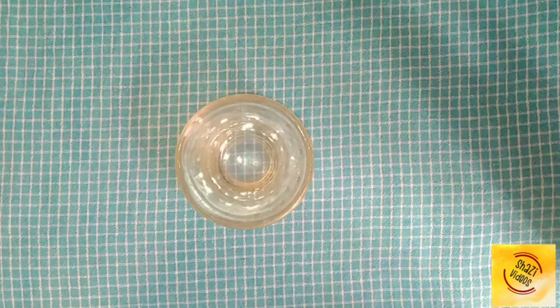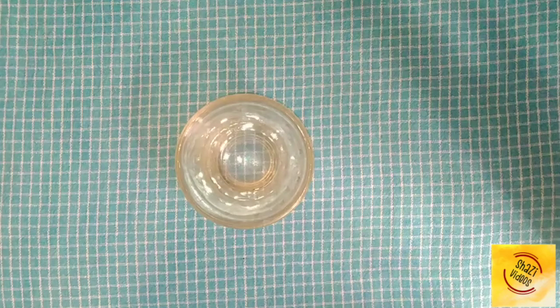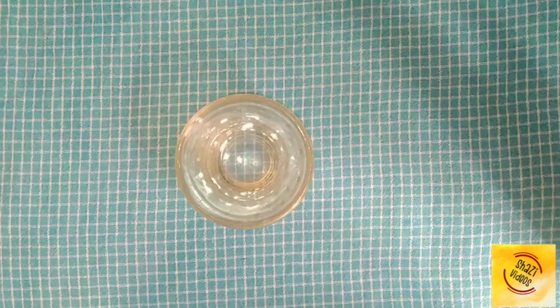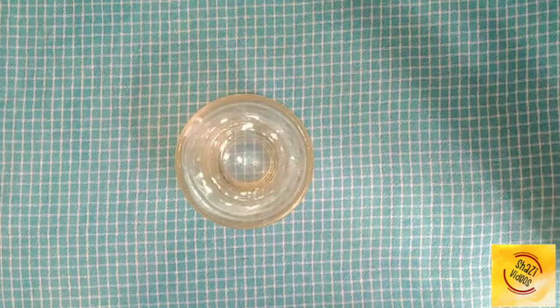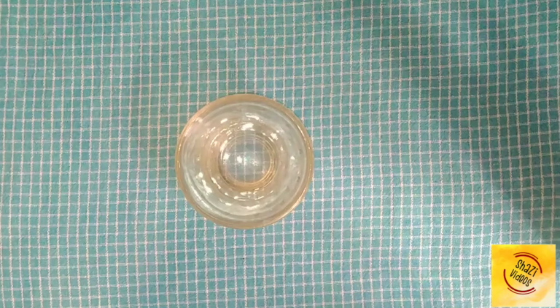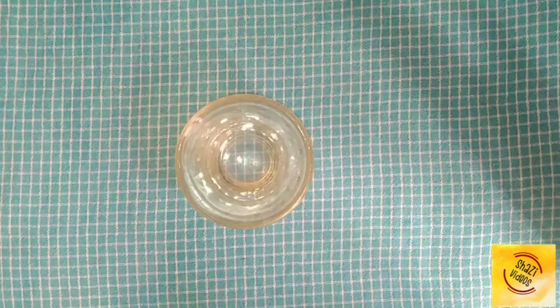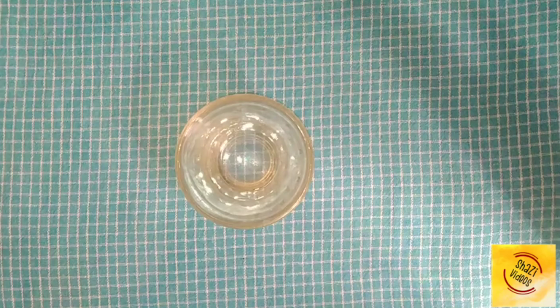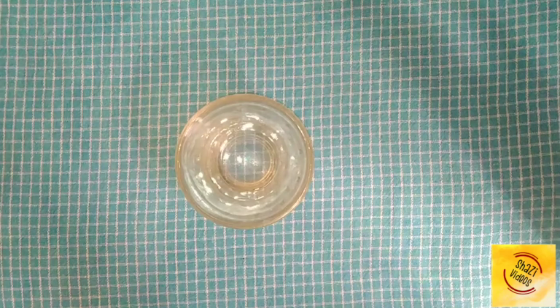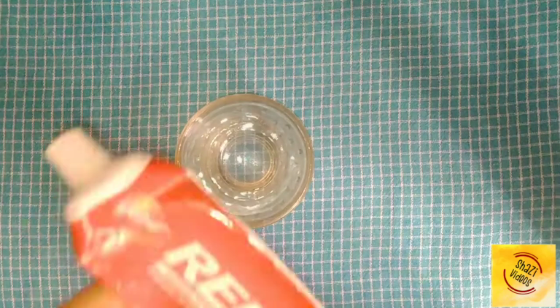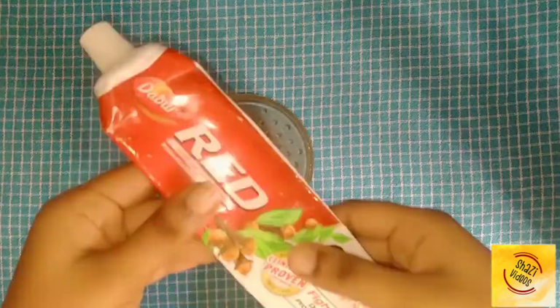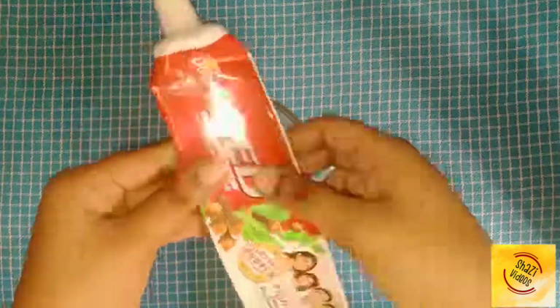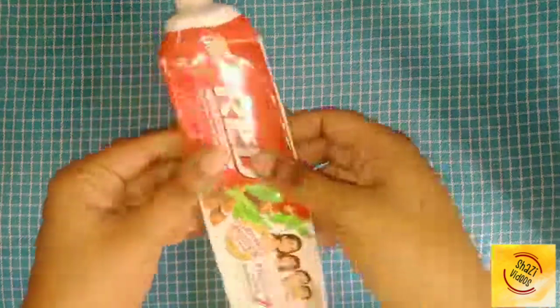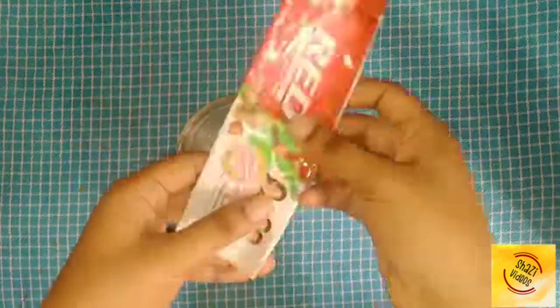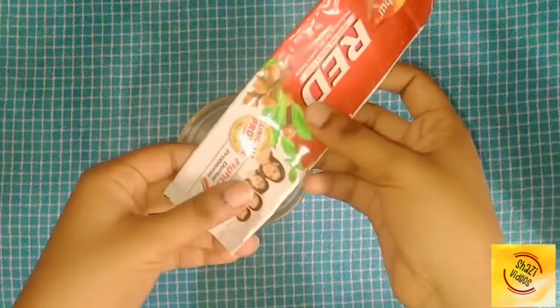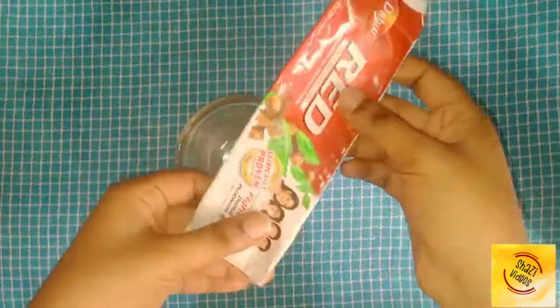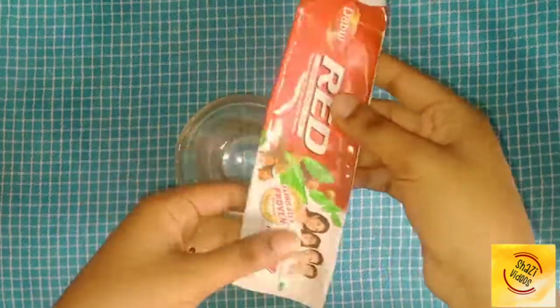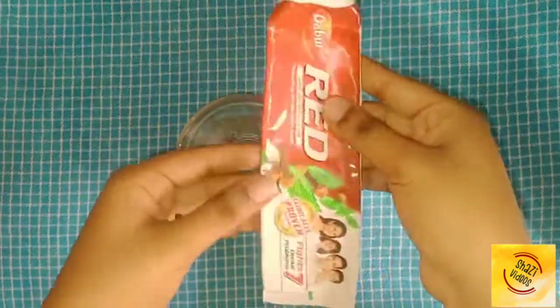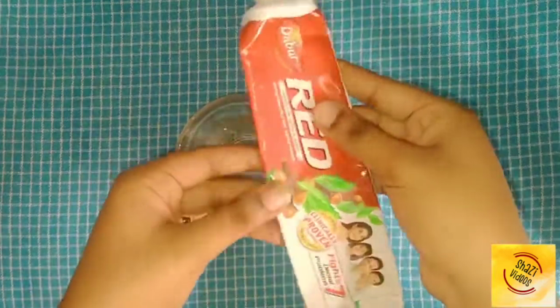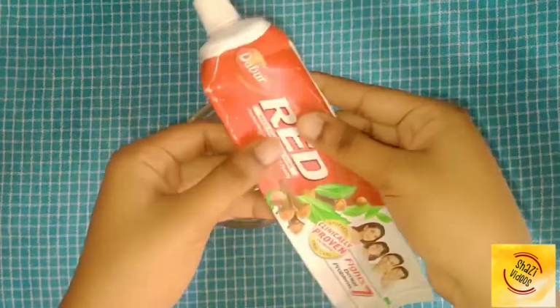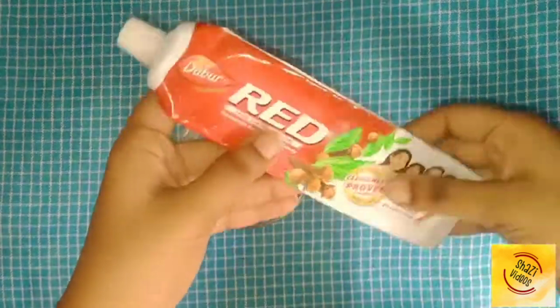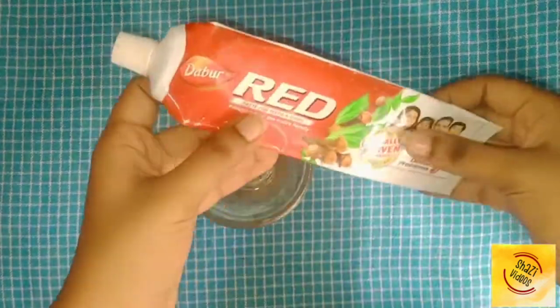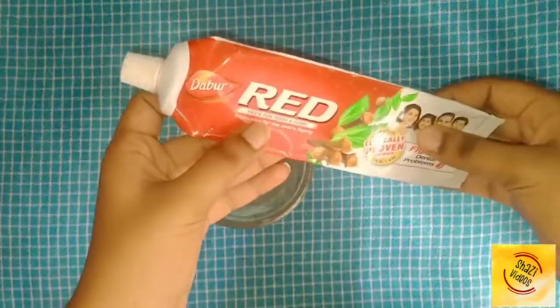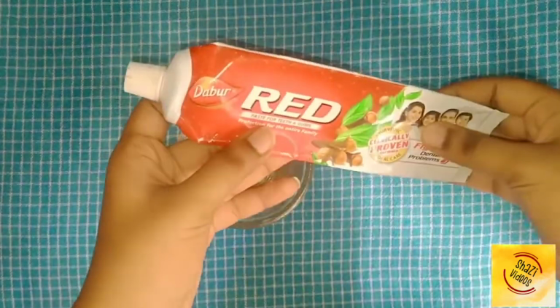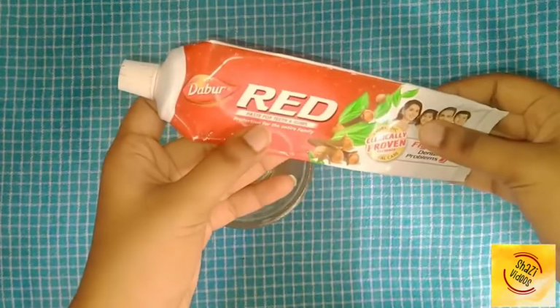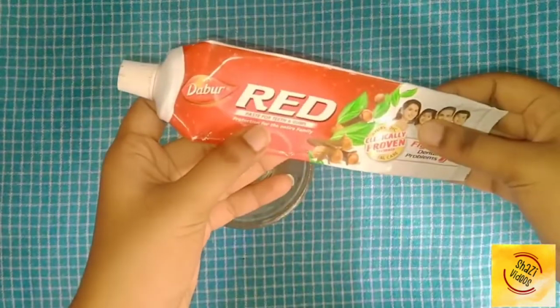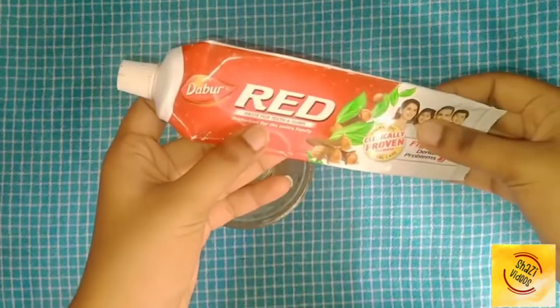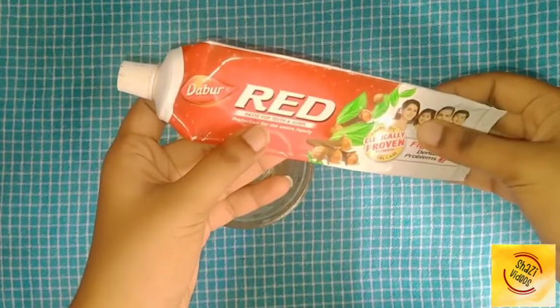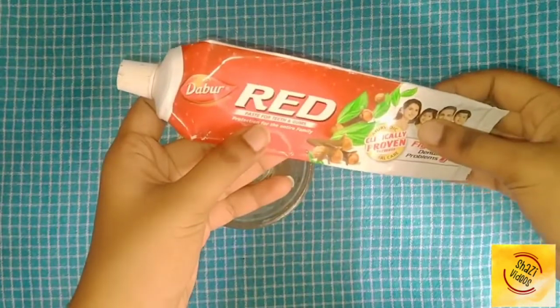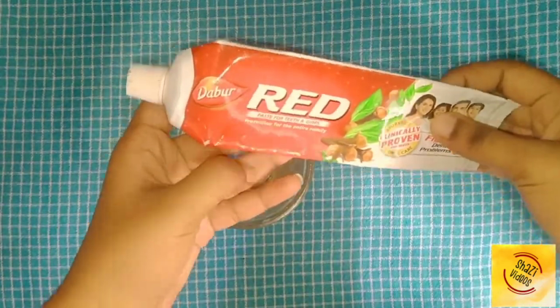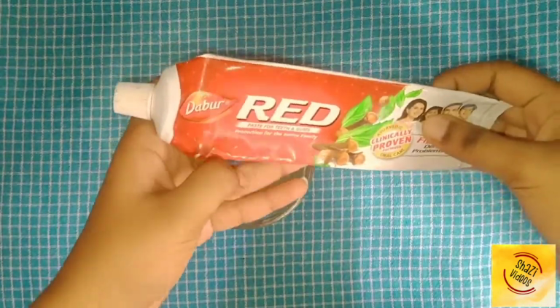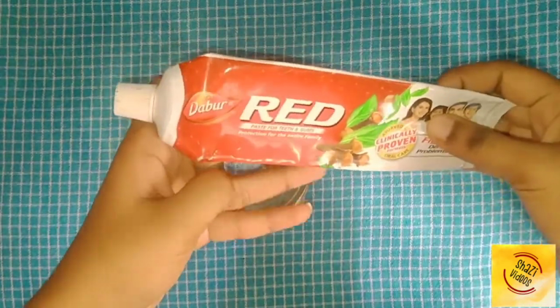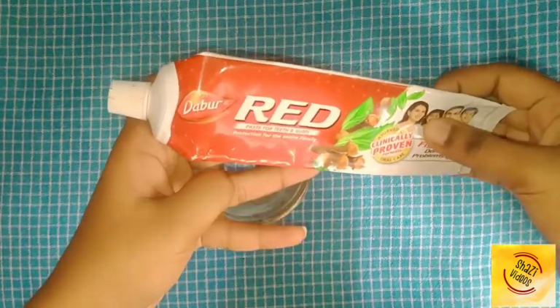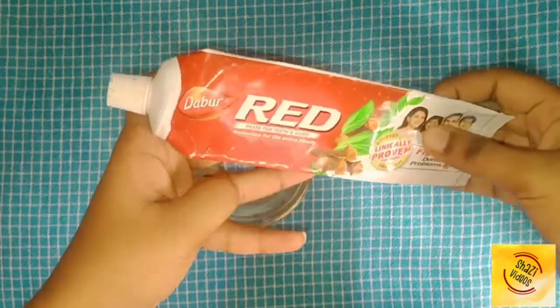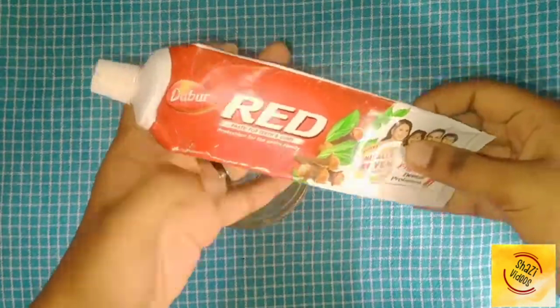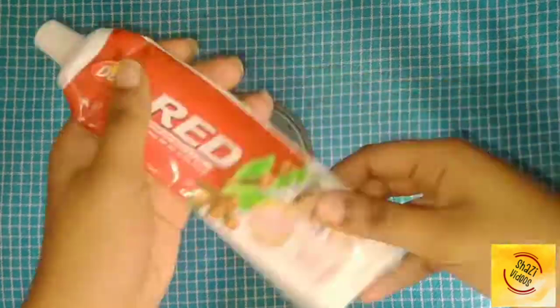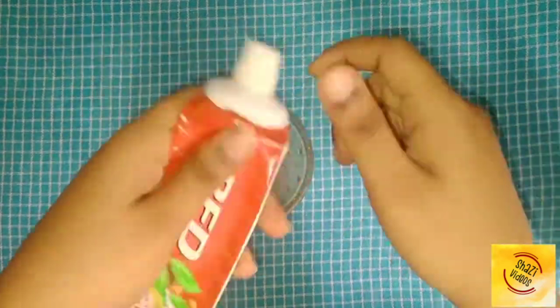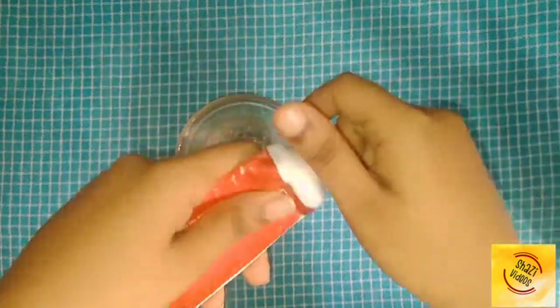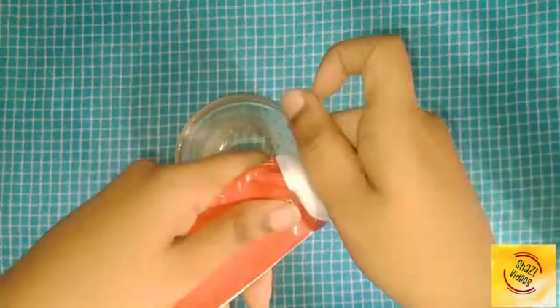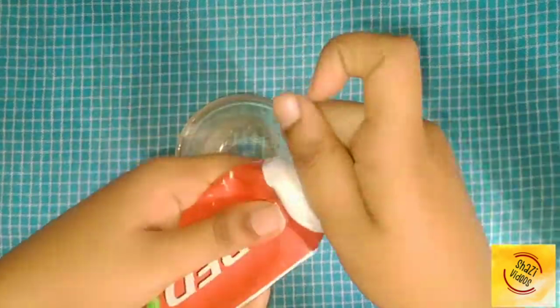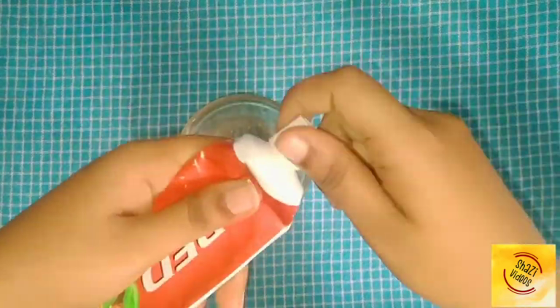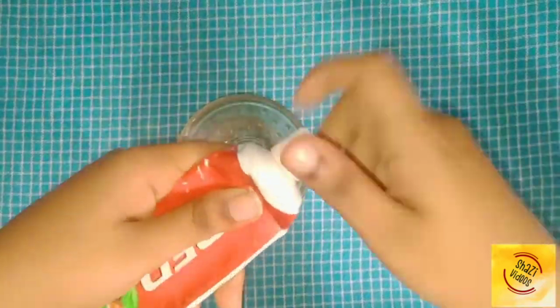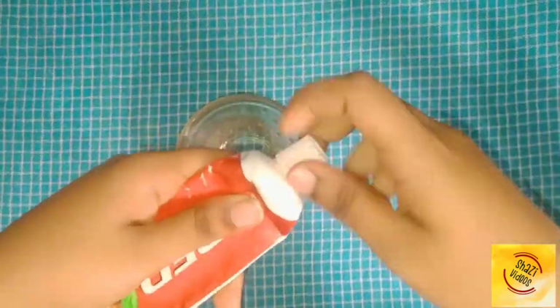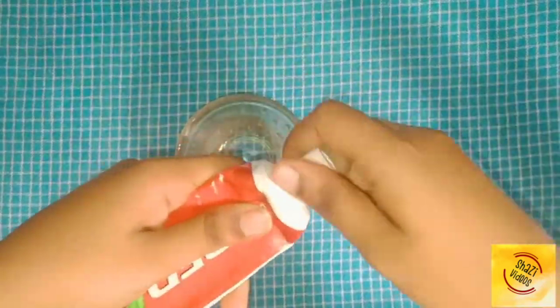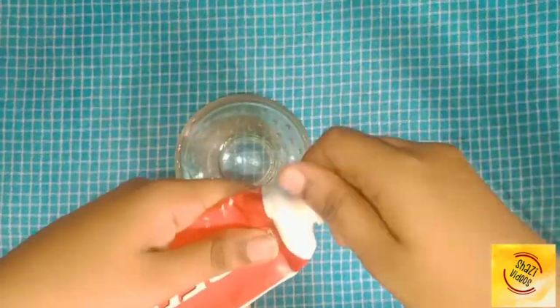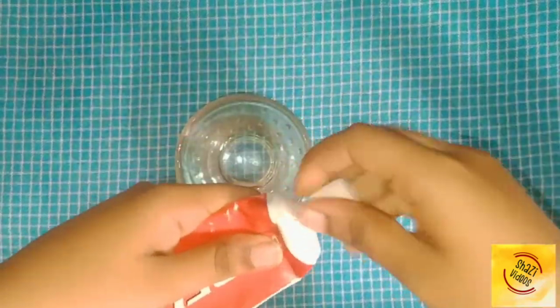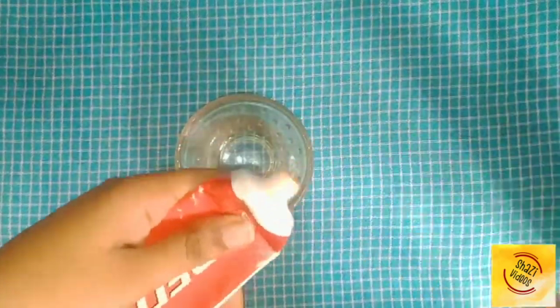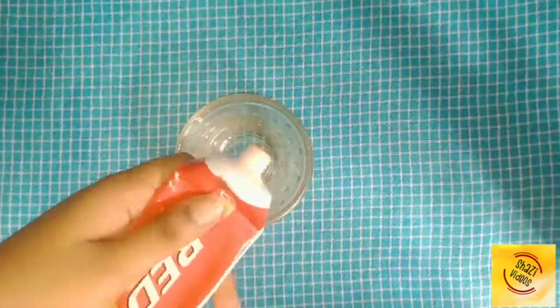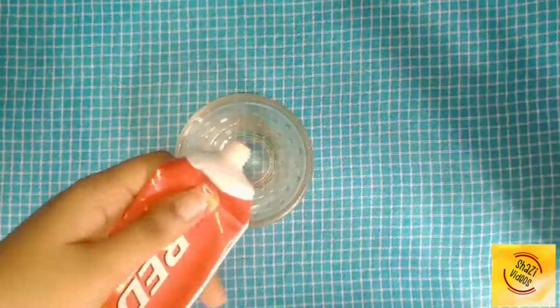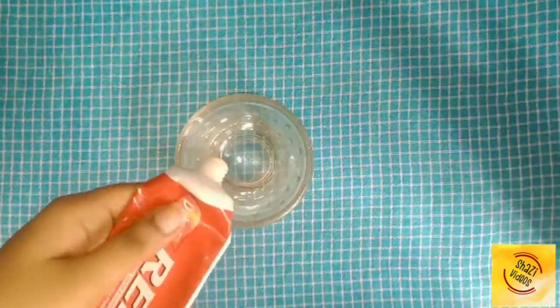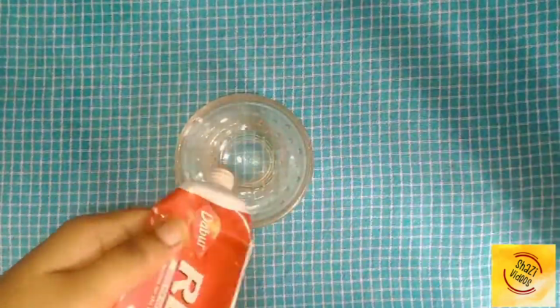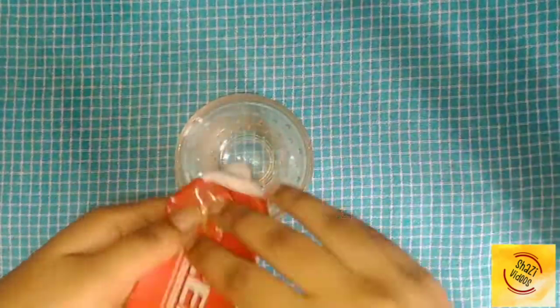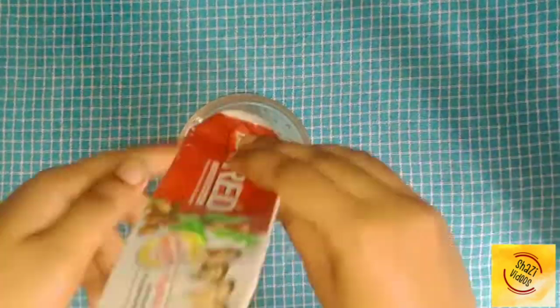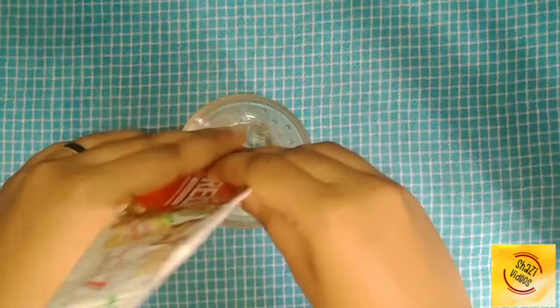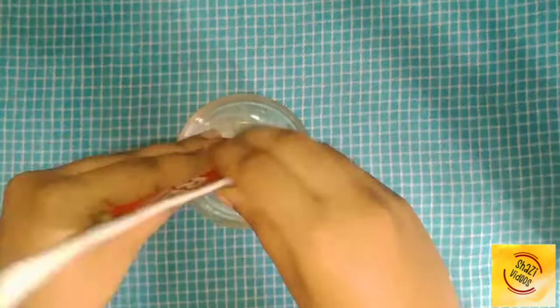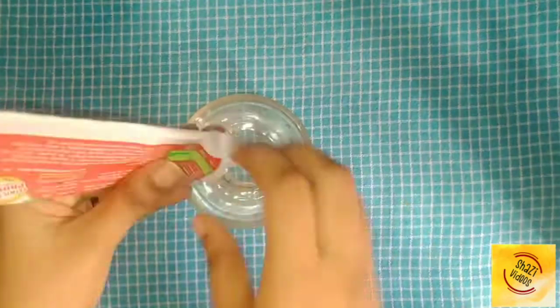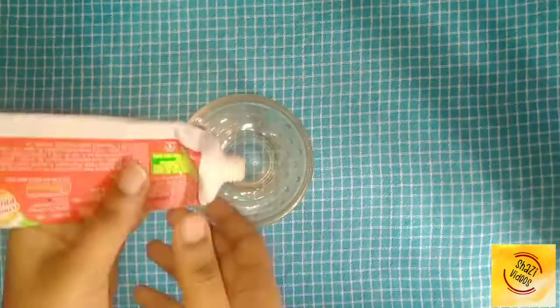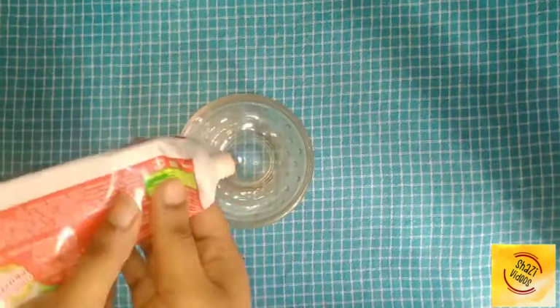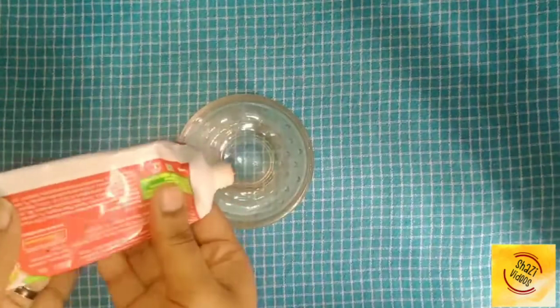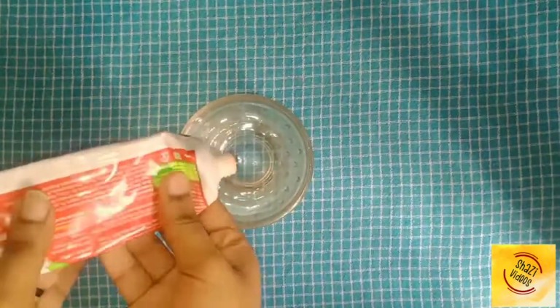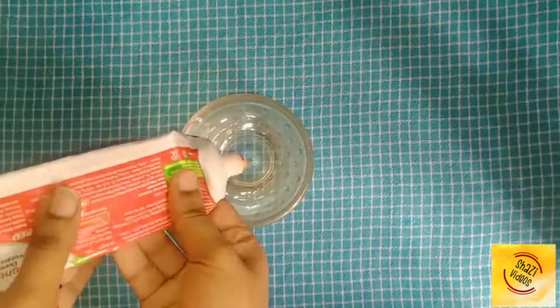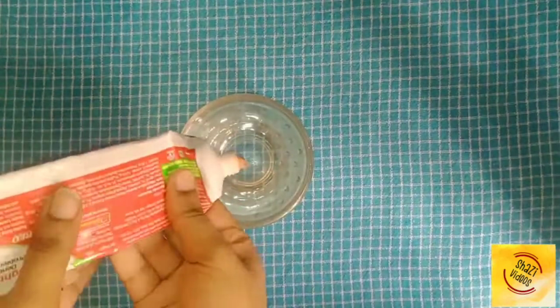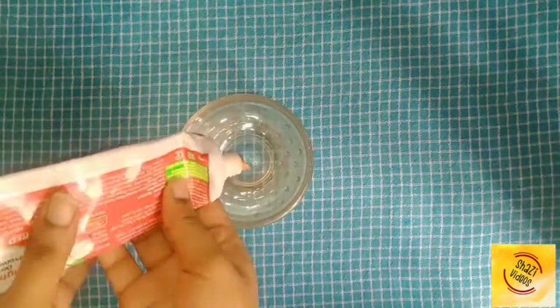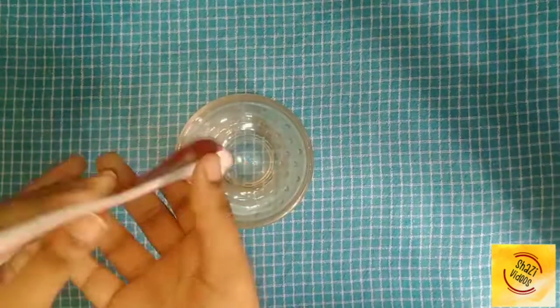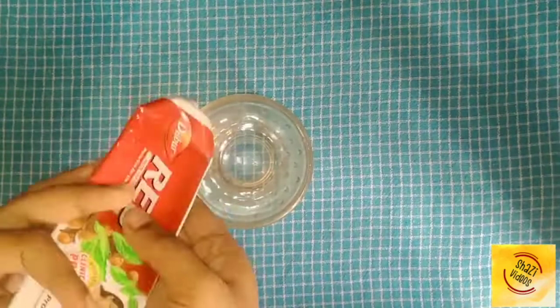Hi friends, welcome to Shashi video. We will see the Colgate plus Feffical slime testing video.